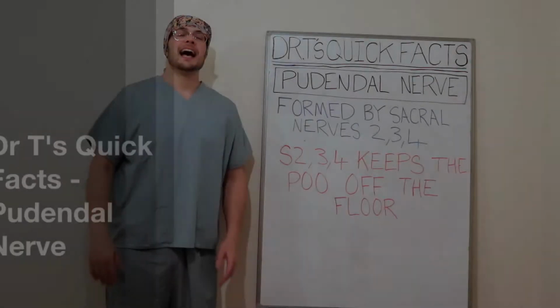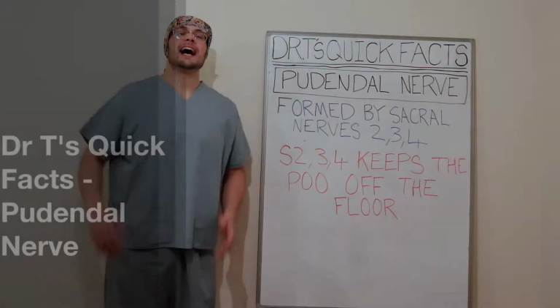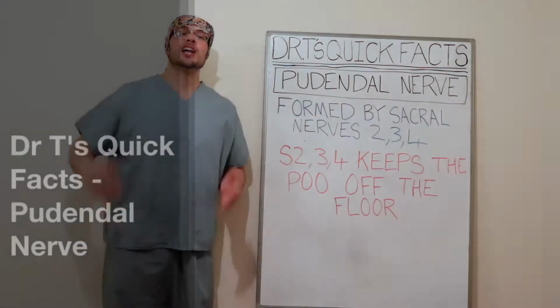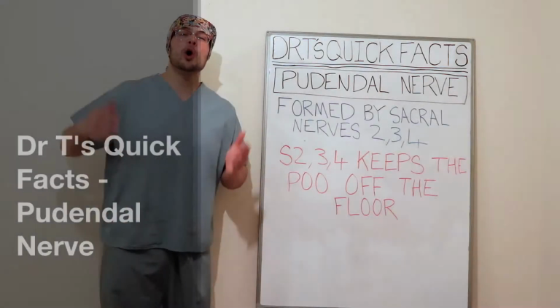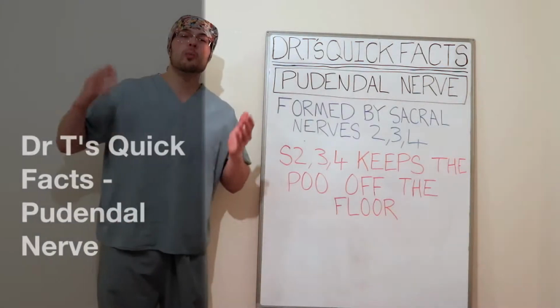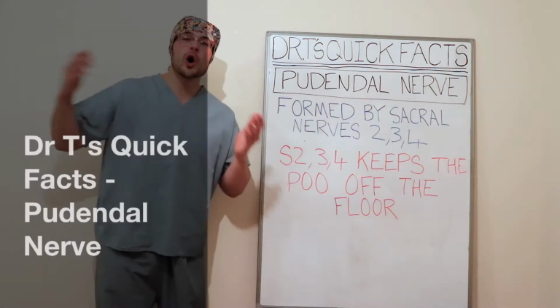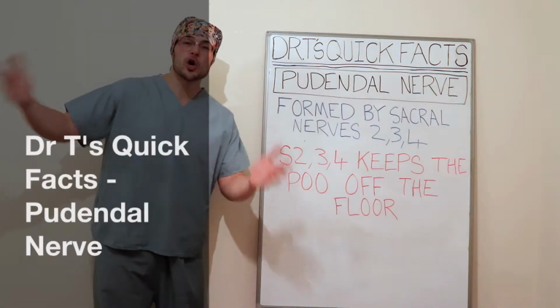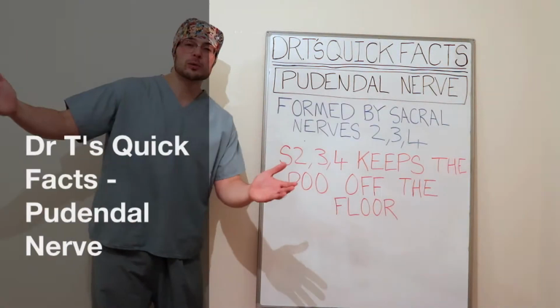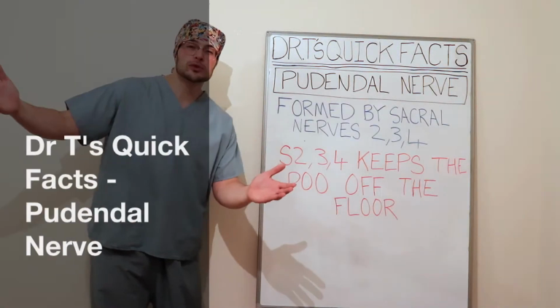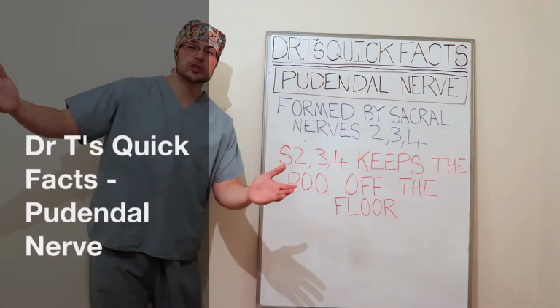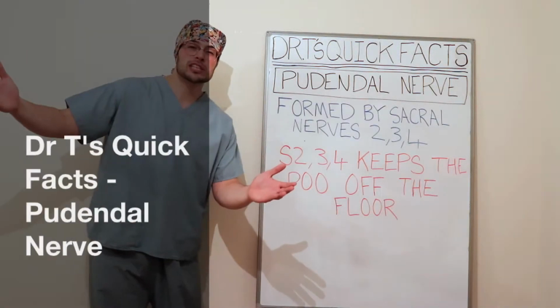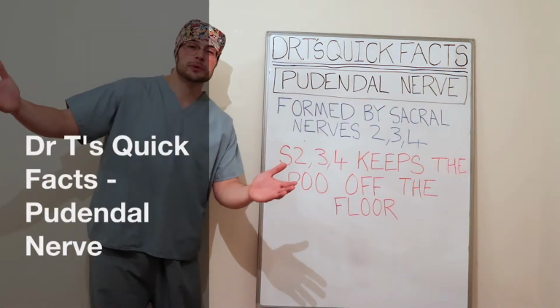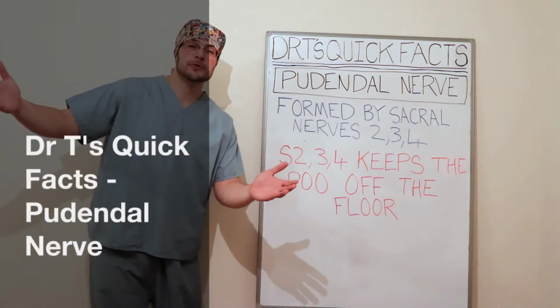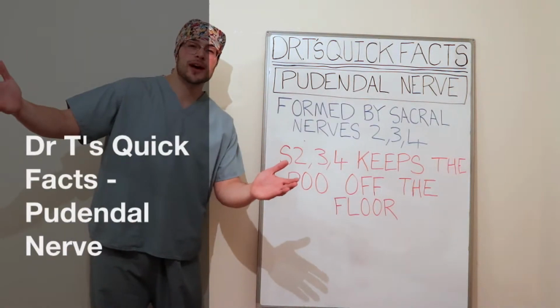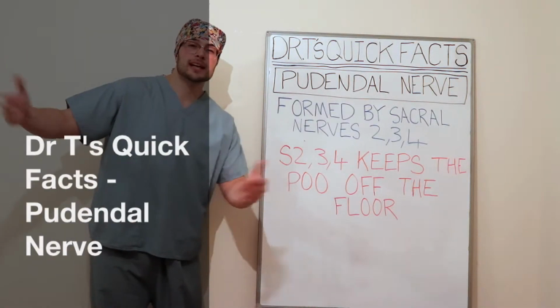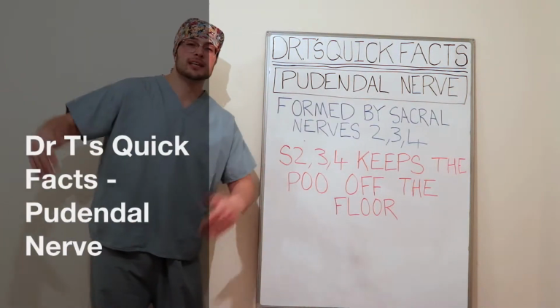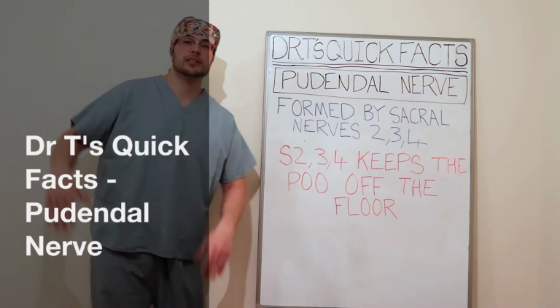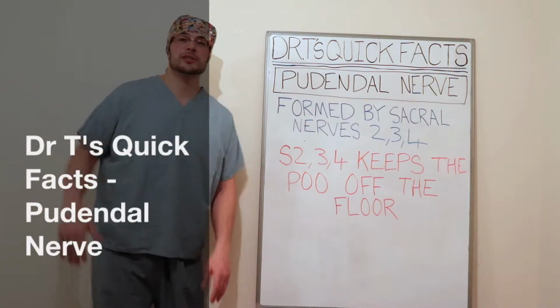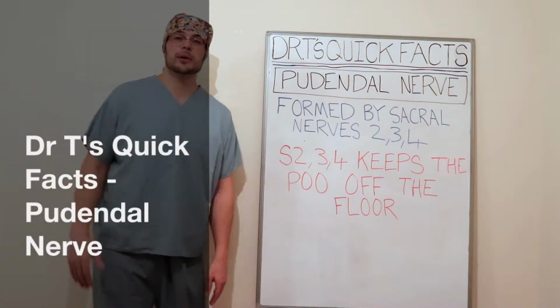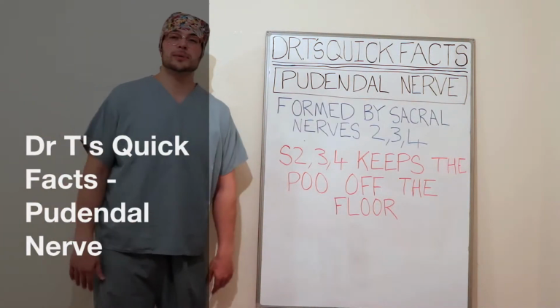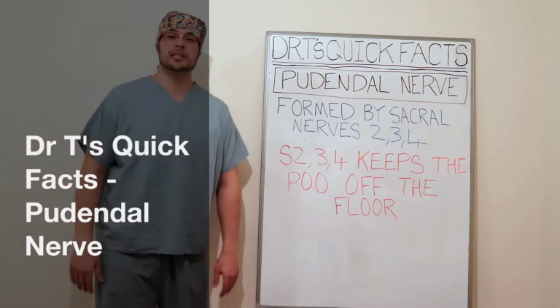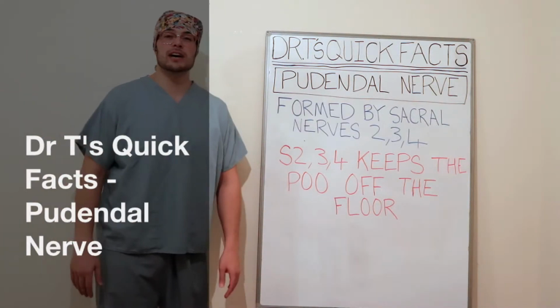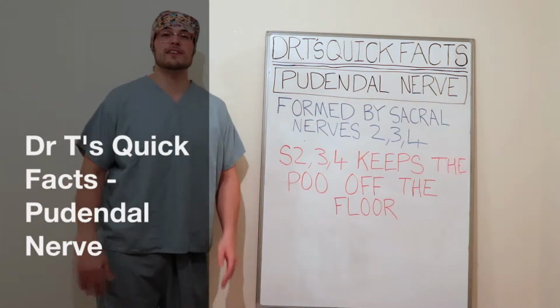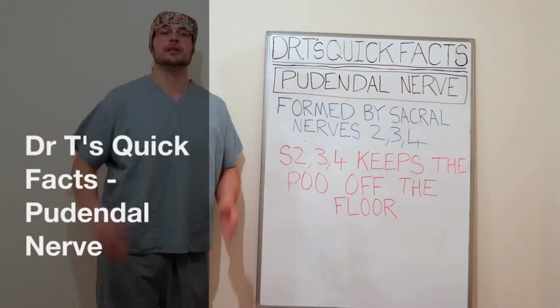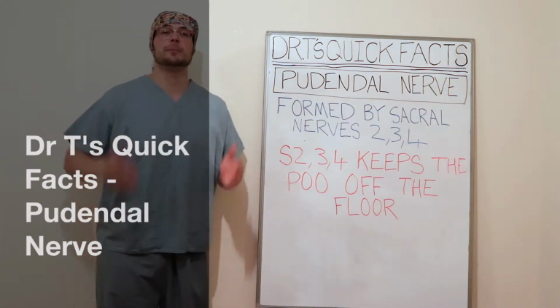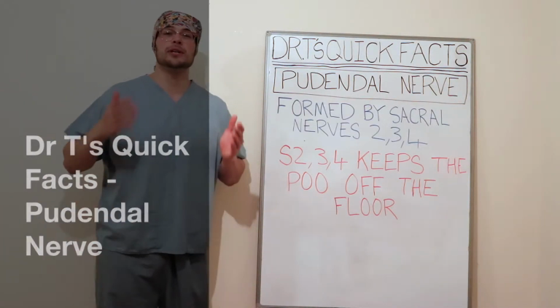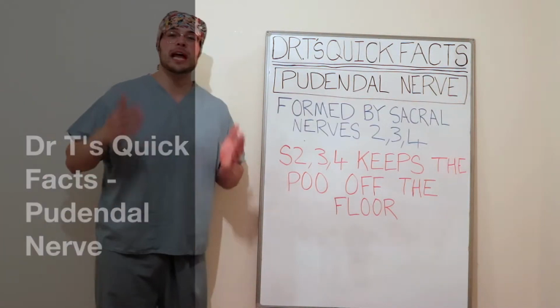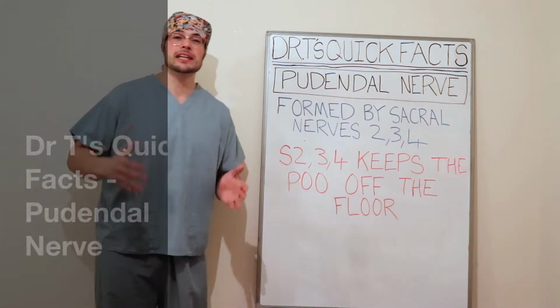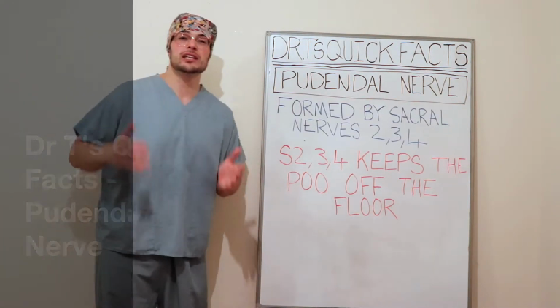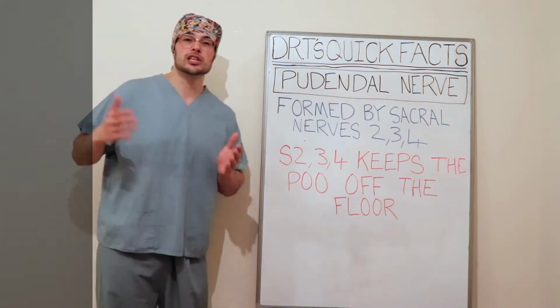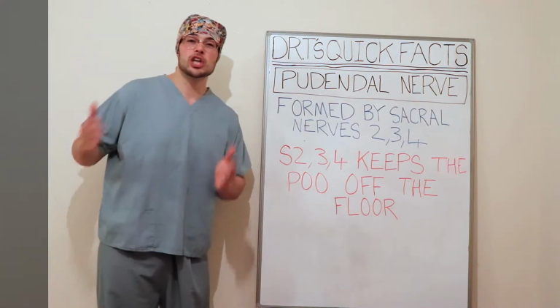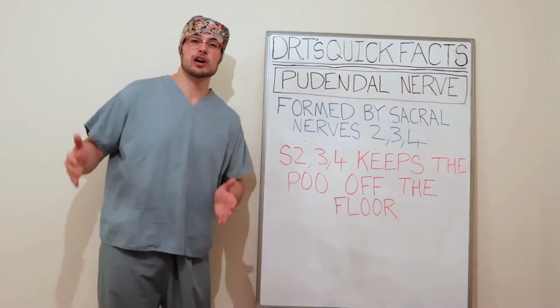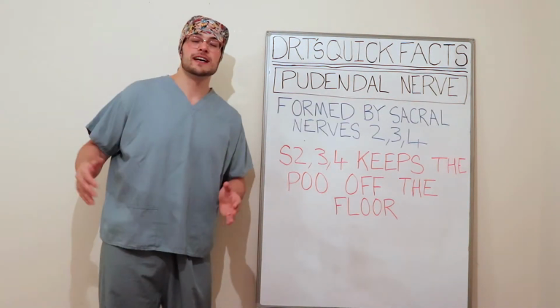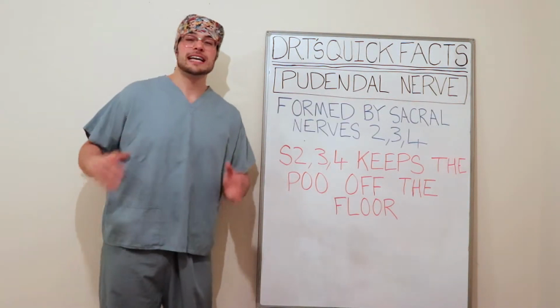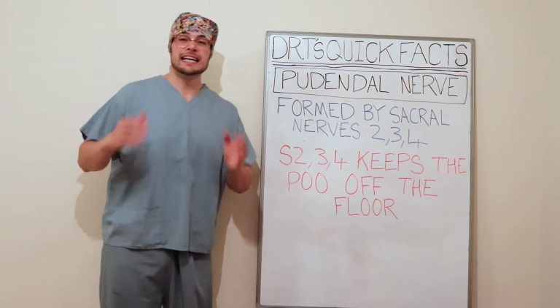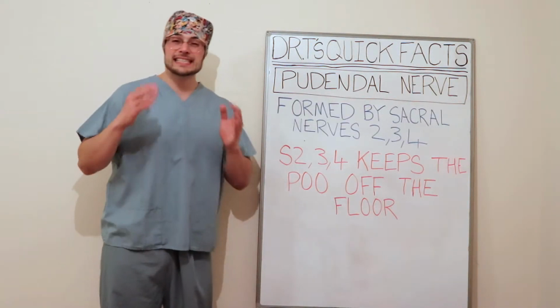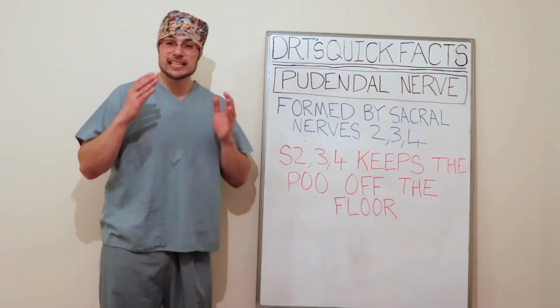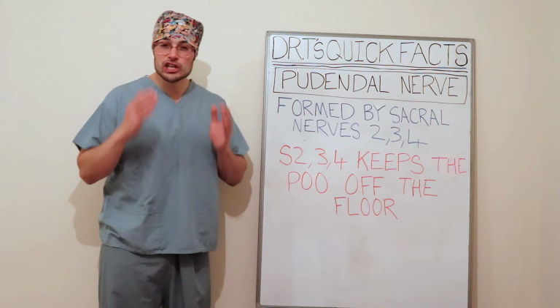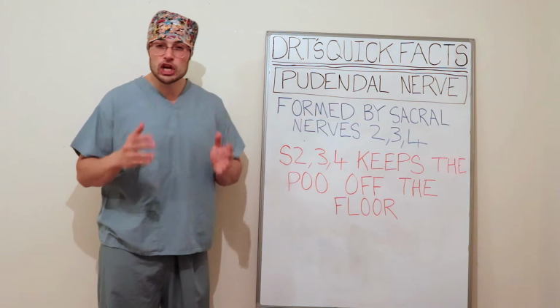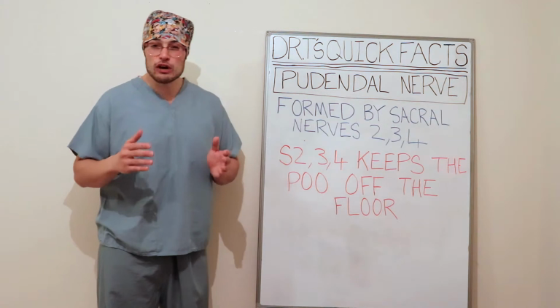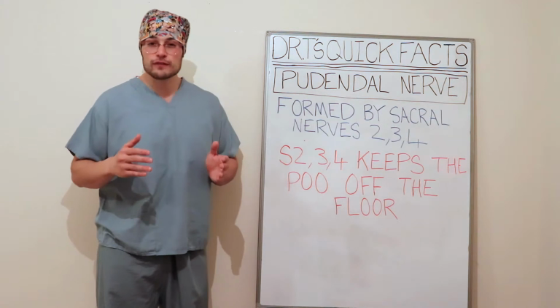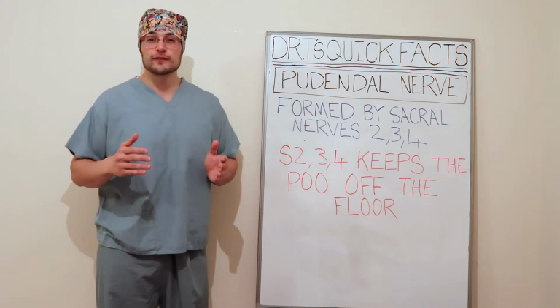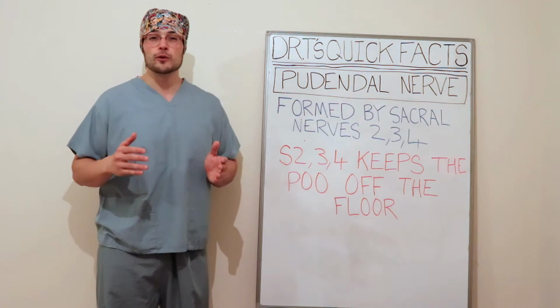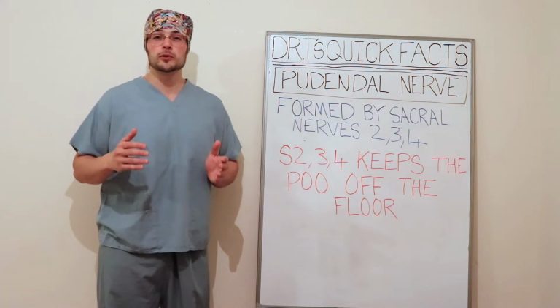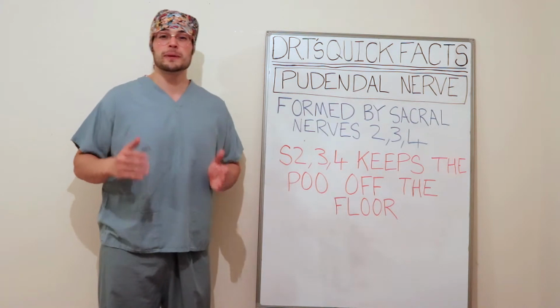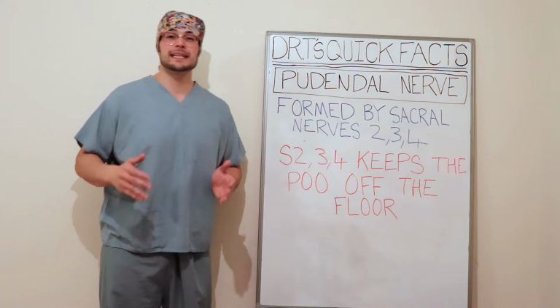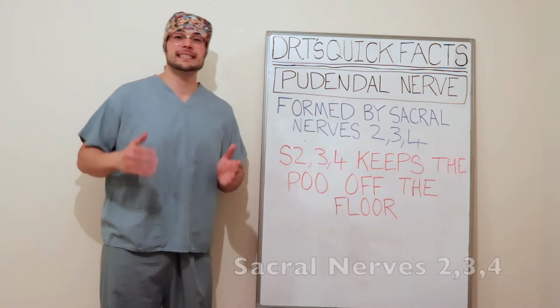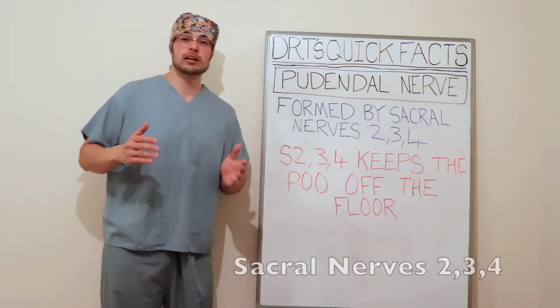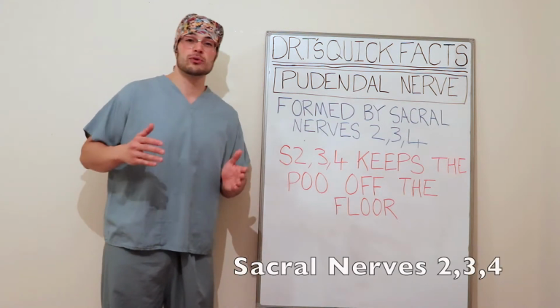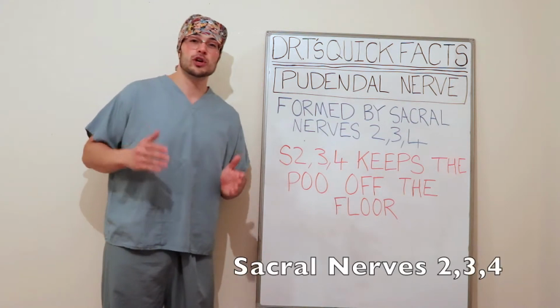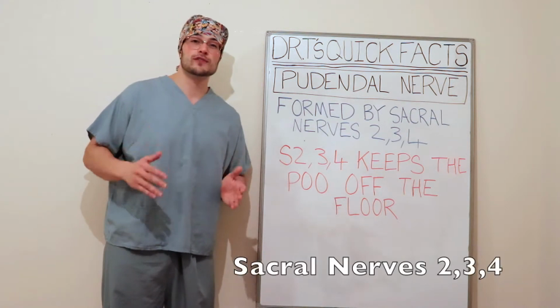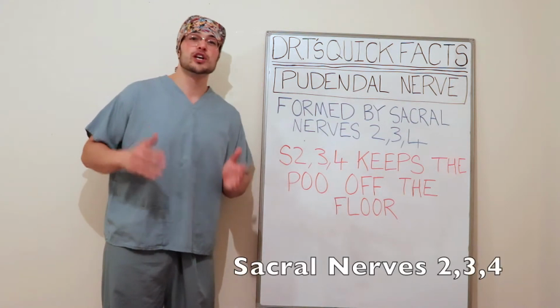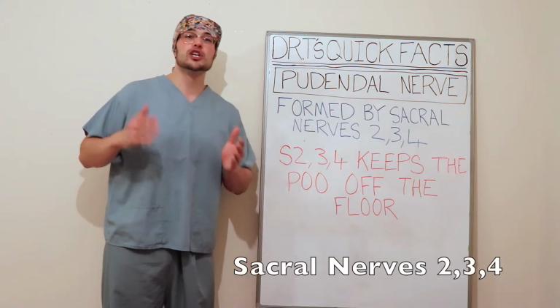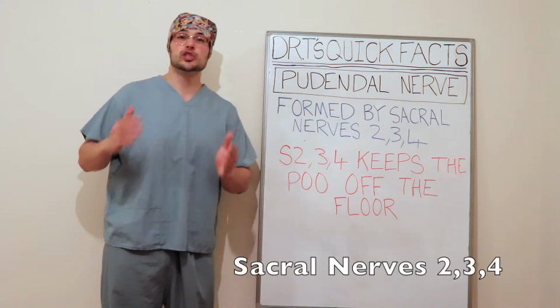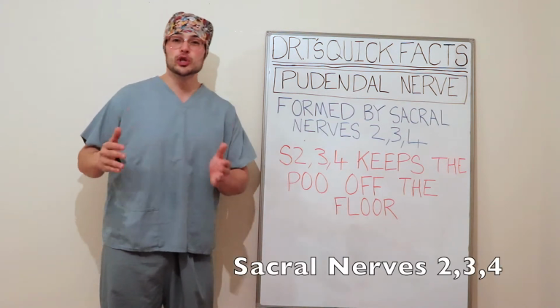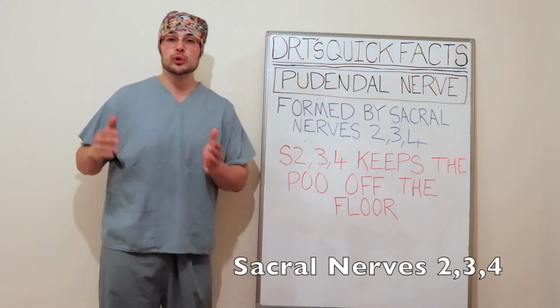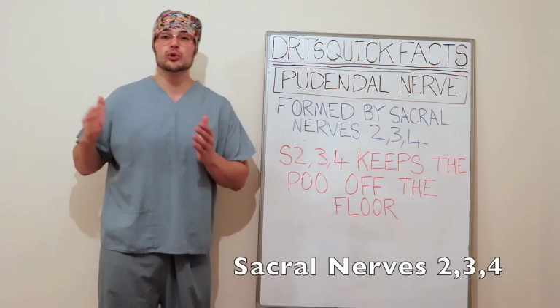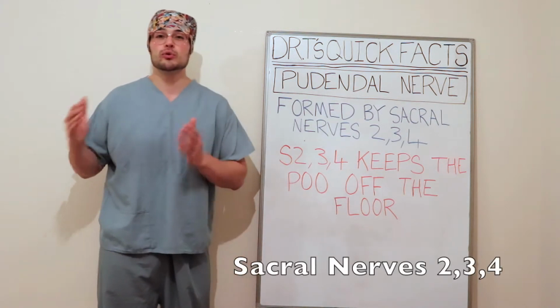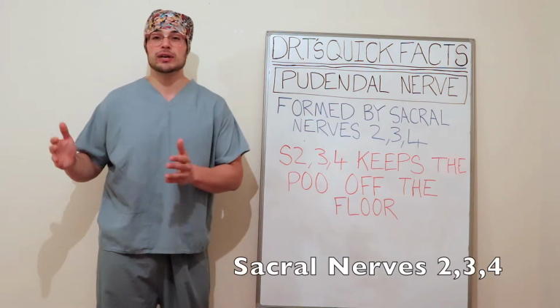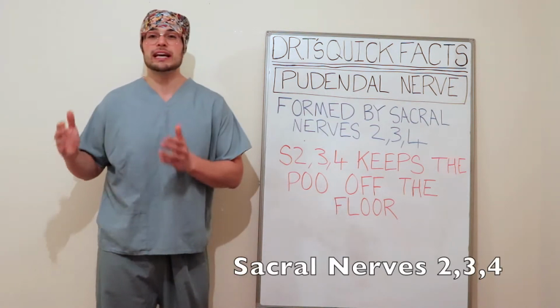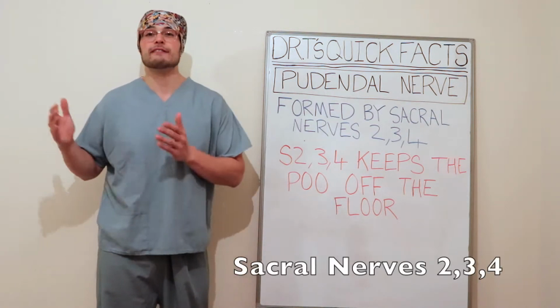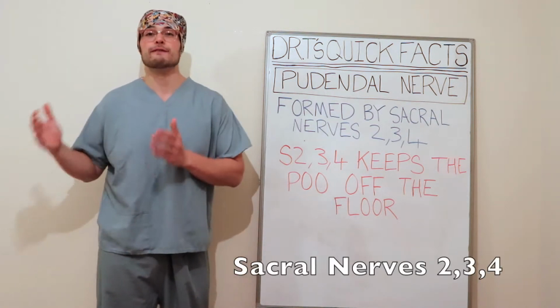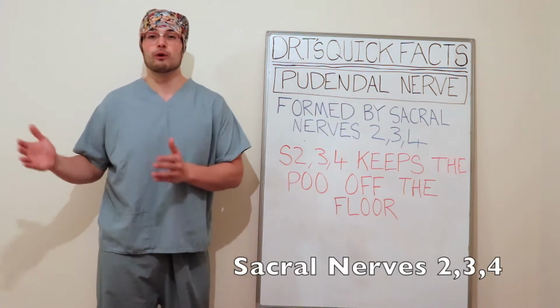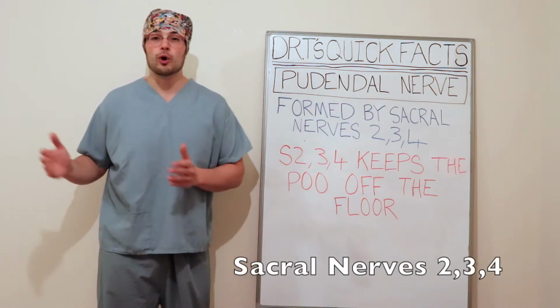Hello and welcome to Dr T's Quick Facts, and today we're going to cover the pudendal nerve. This is a nerve formed by sacral nerves S2, 3, and 4.